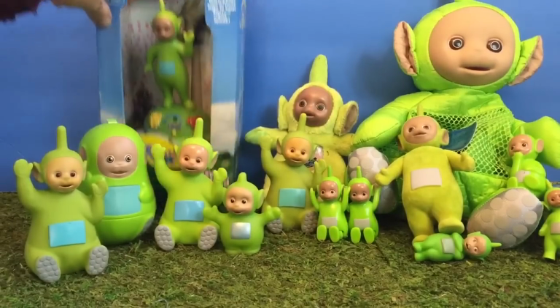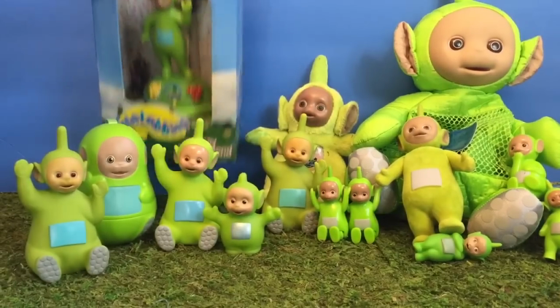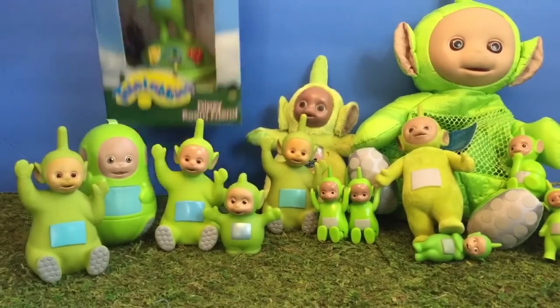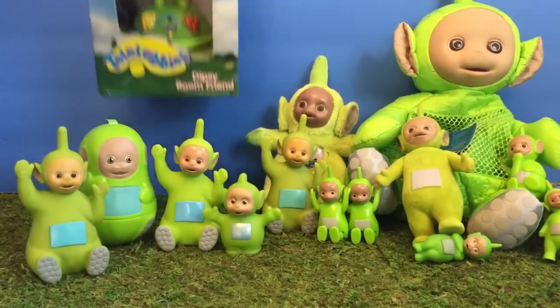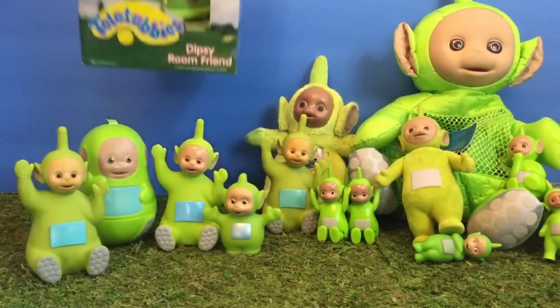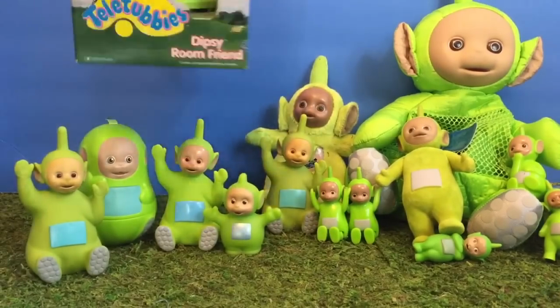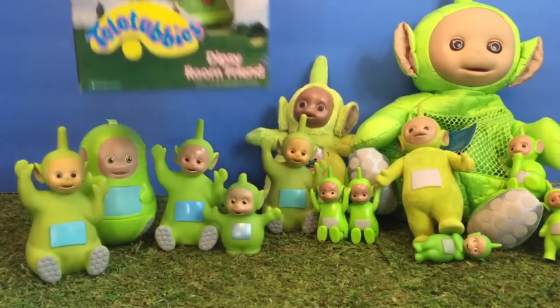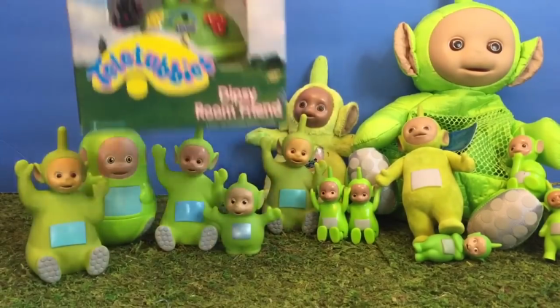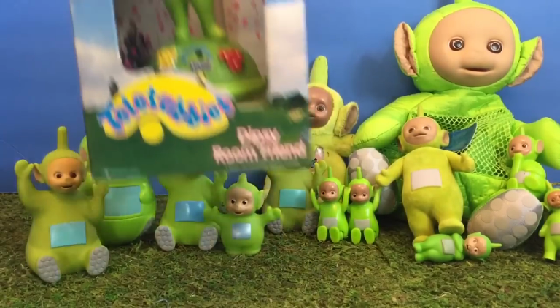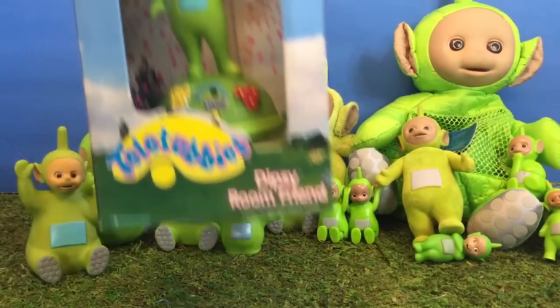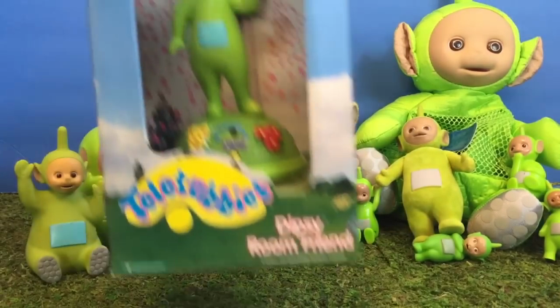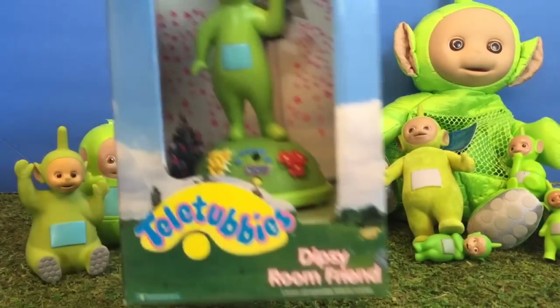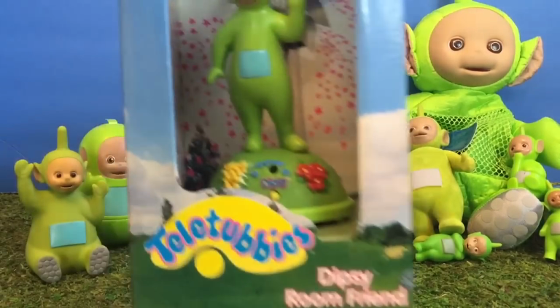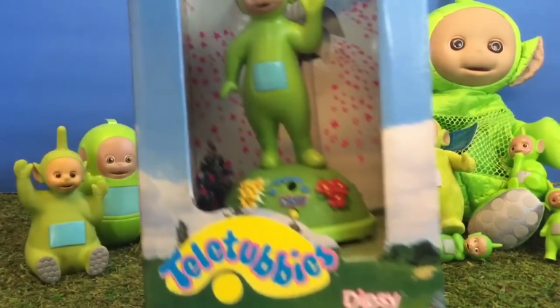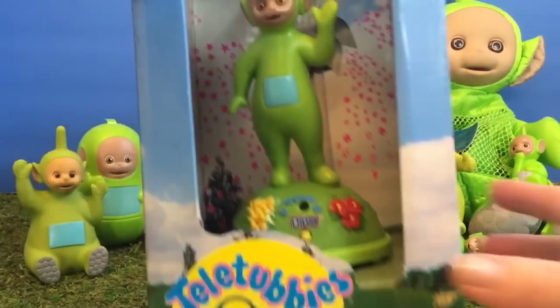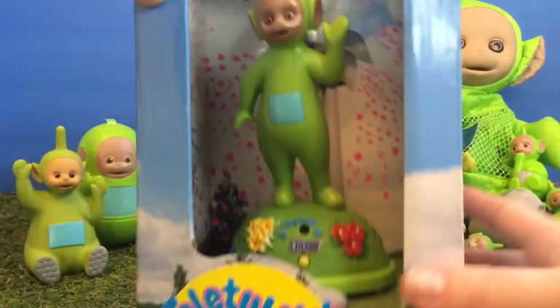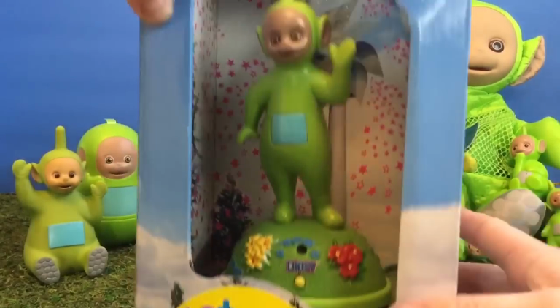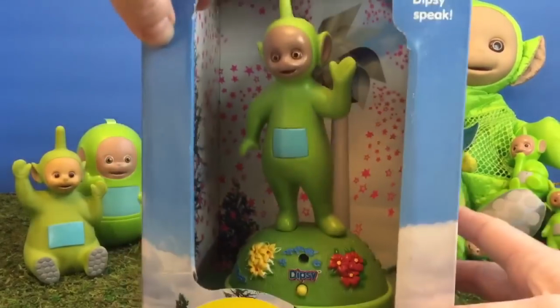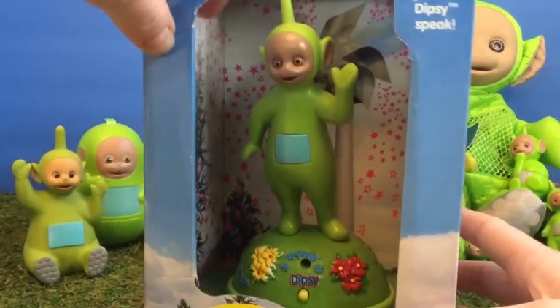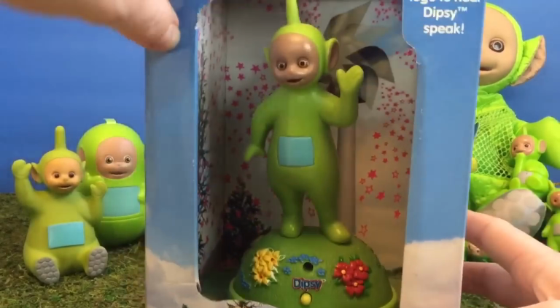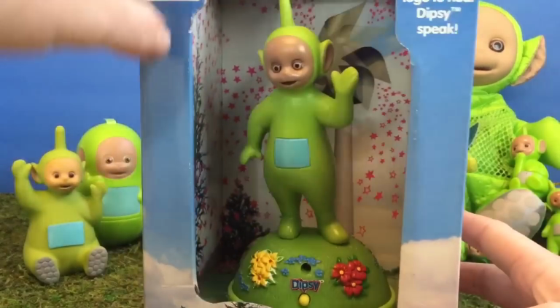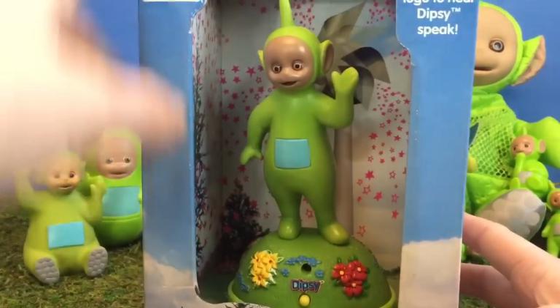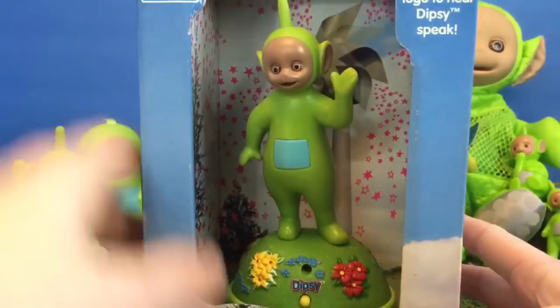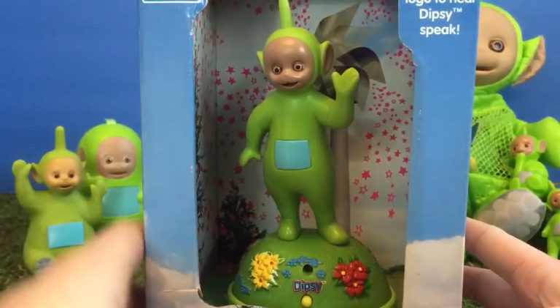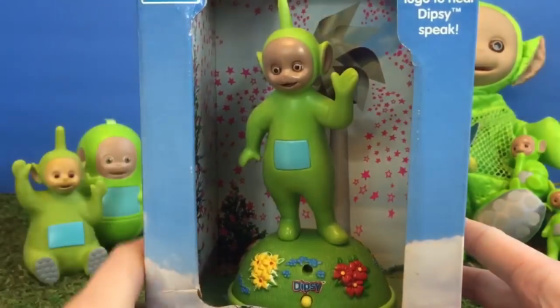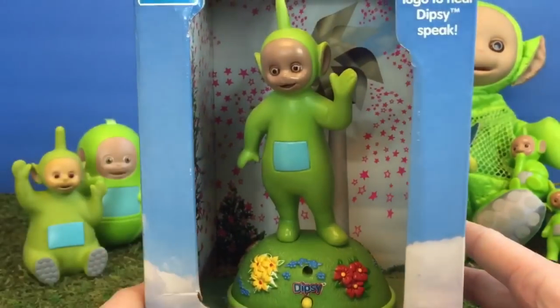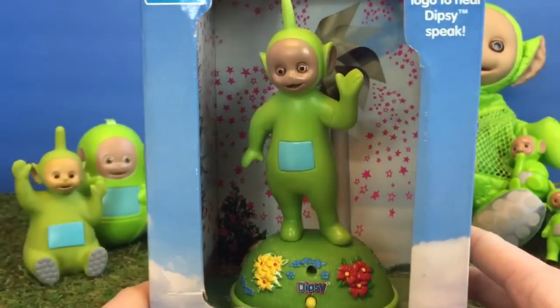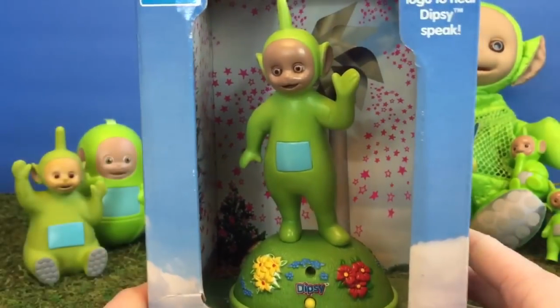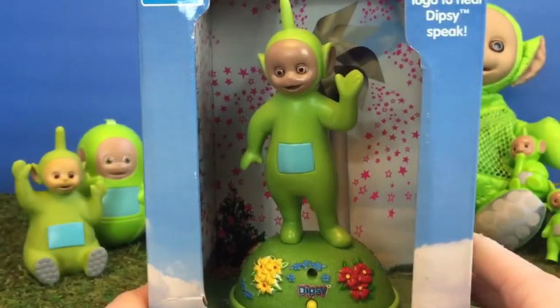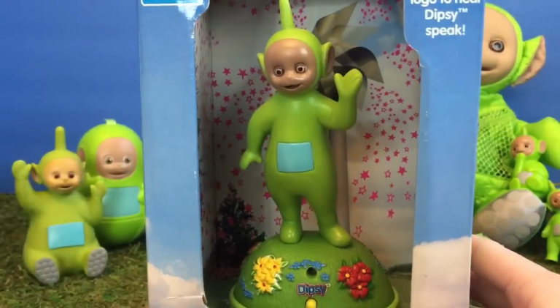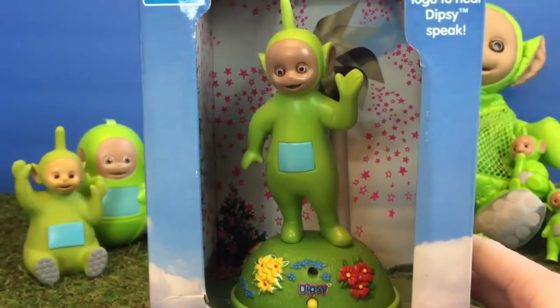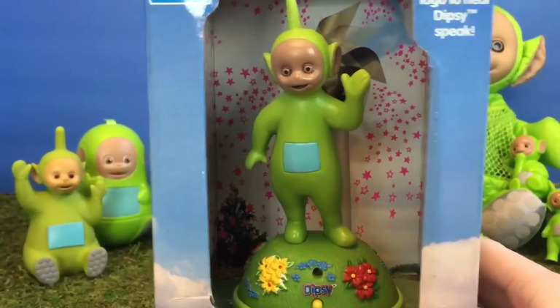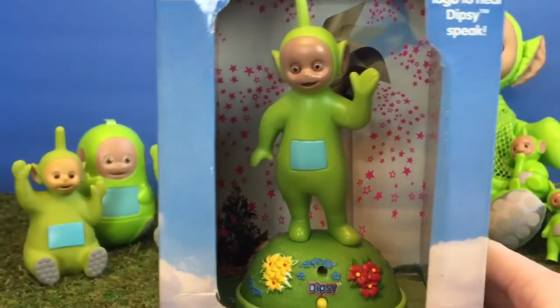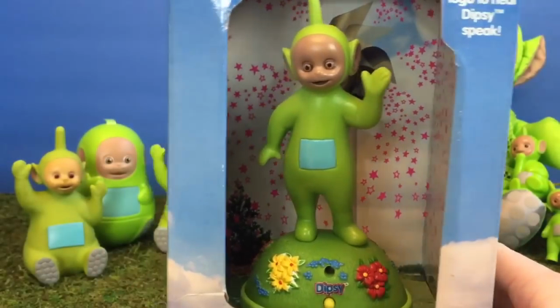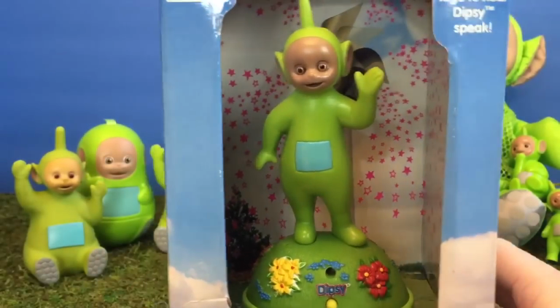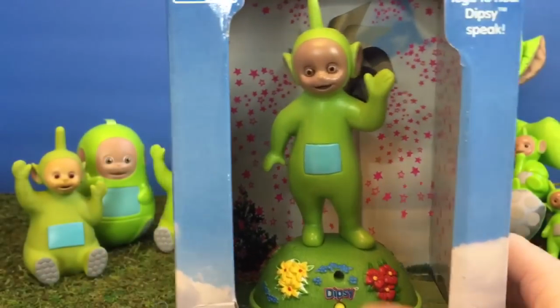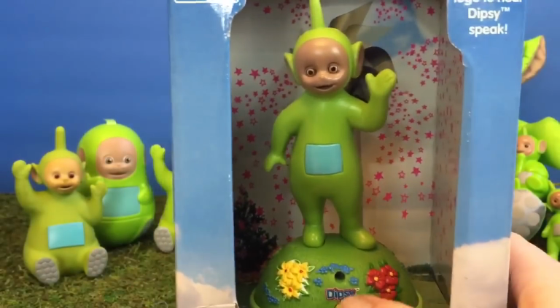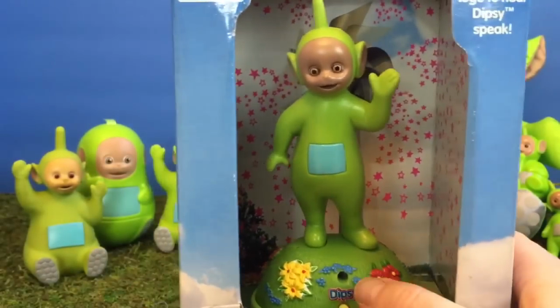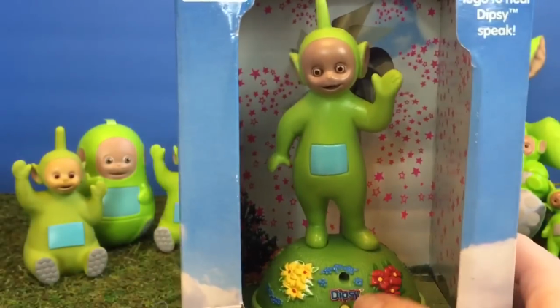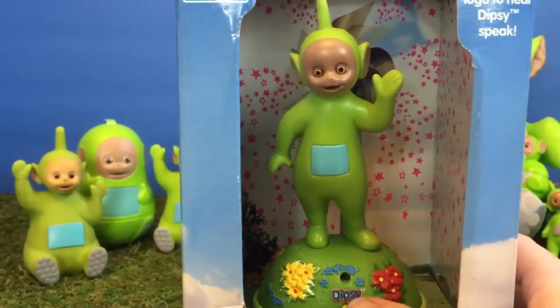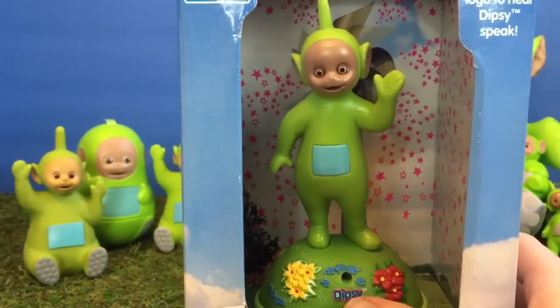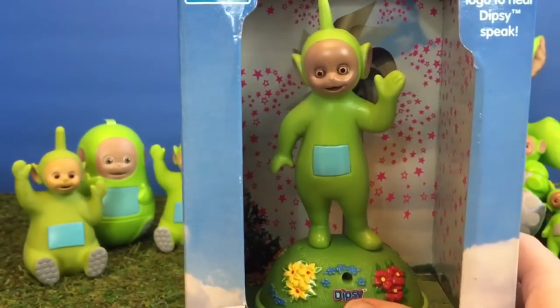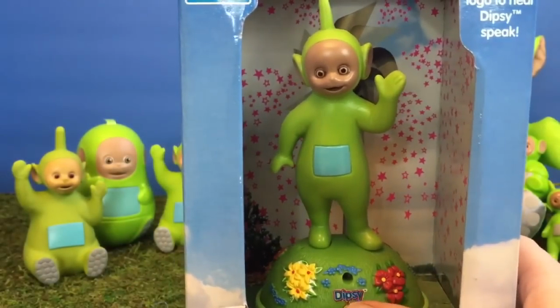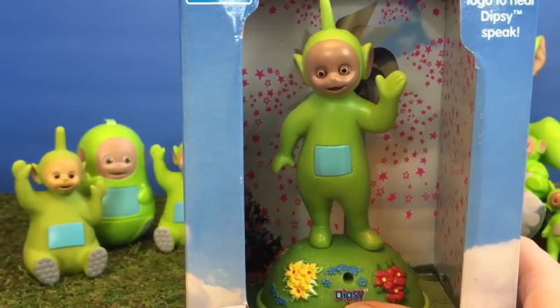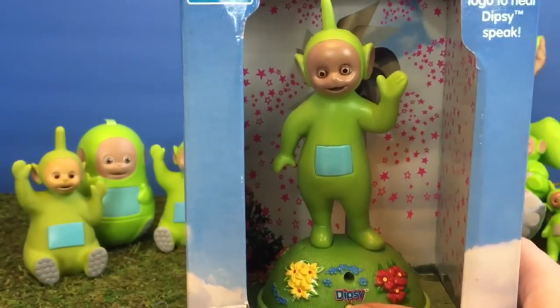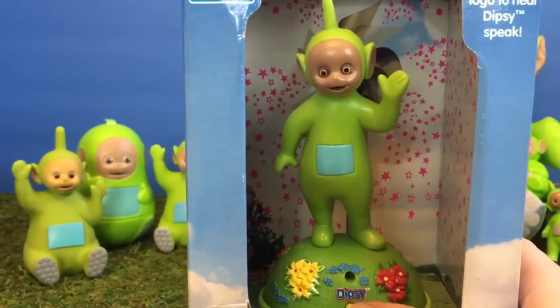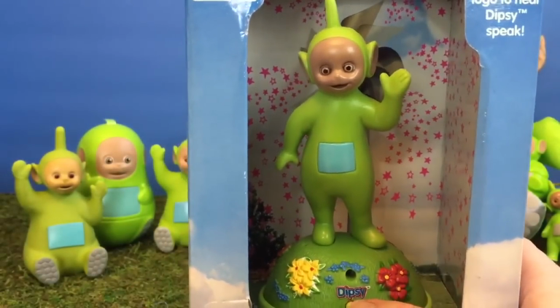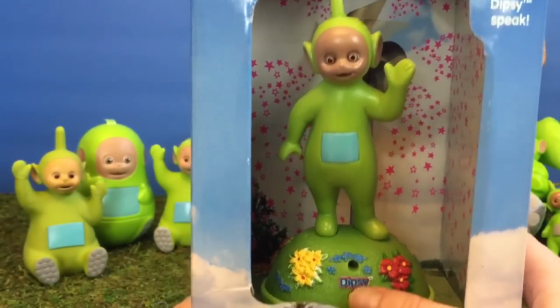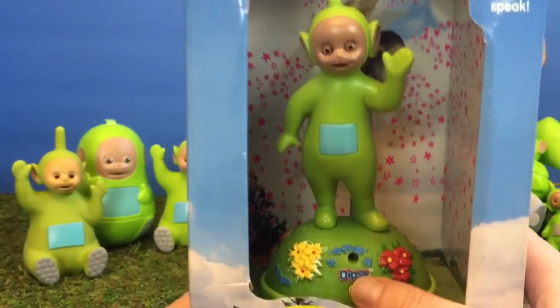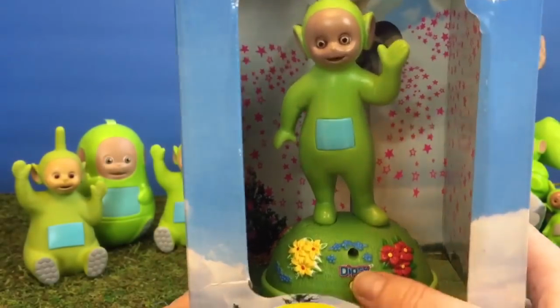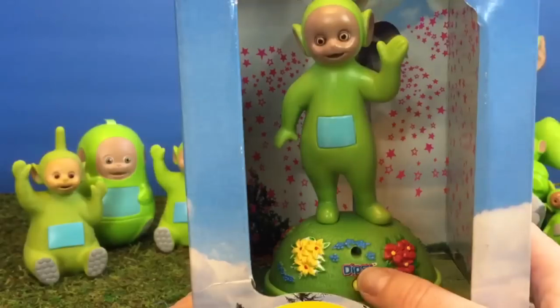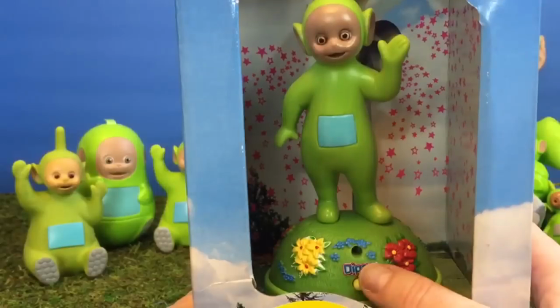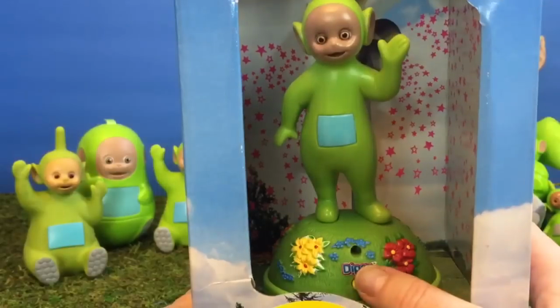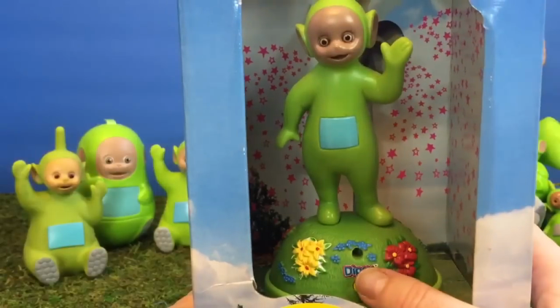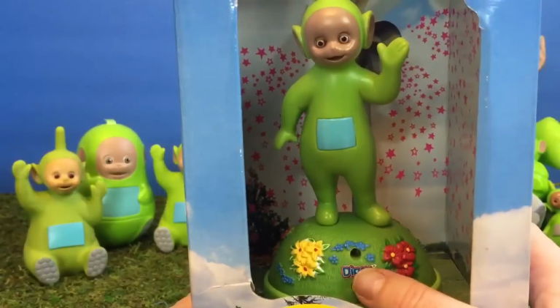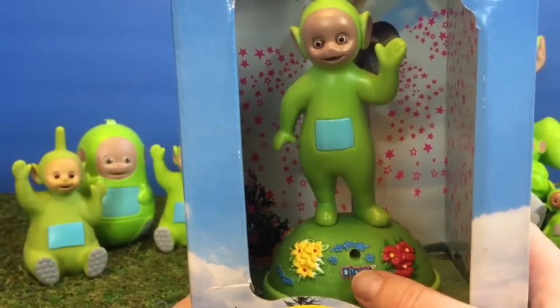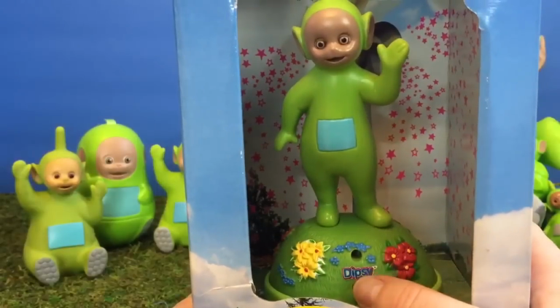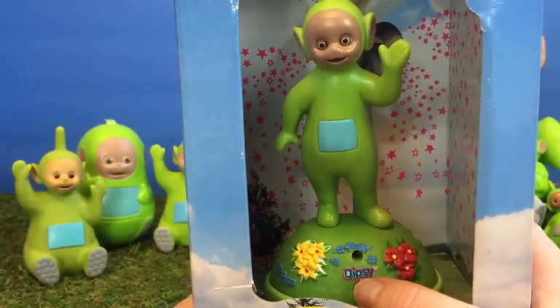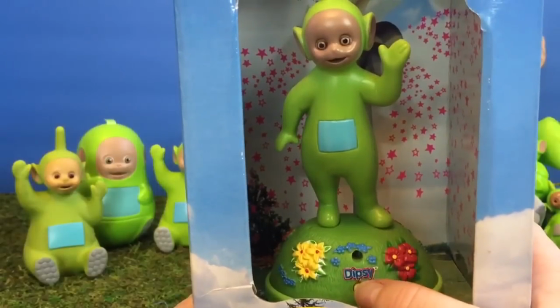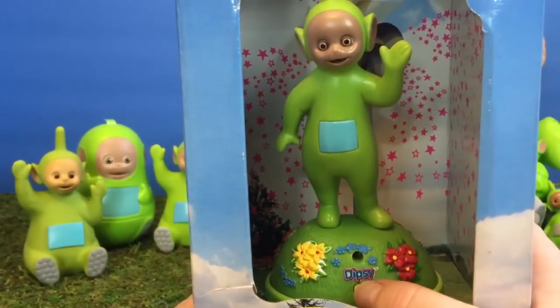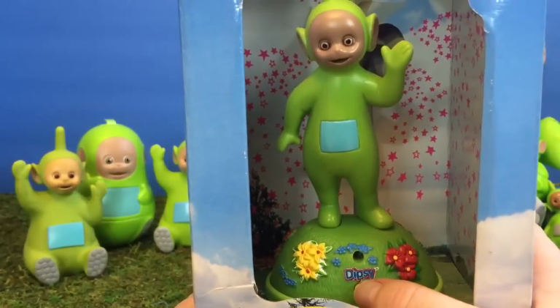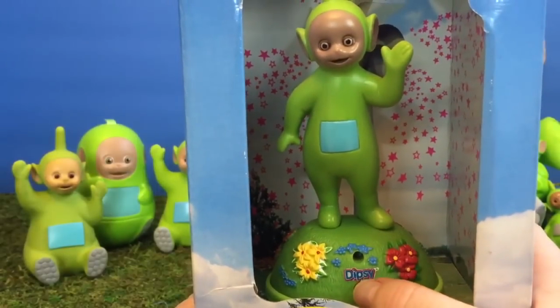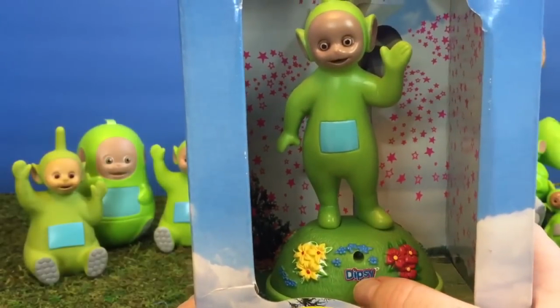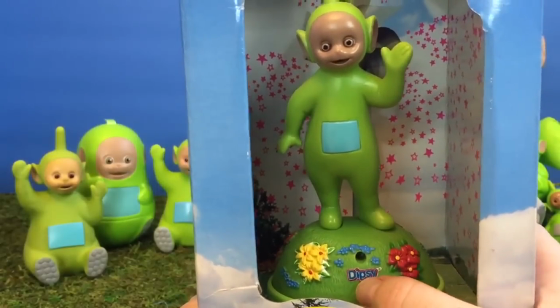This Dipsy is our new talking Dipsy. You push the yellow button and hear Dipsy talk.